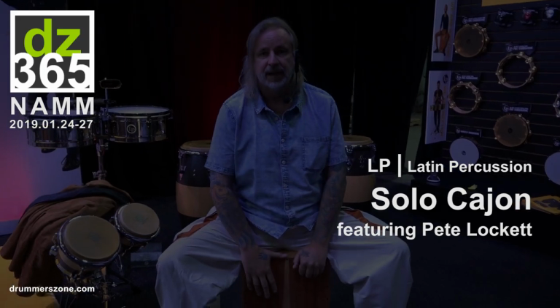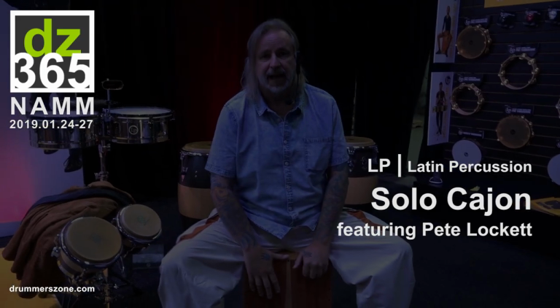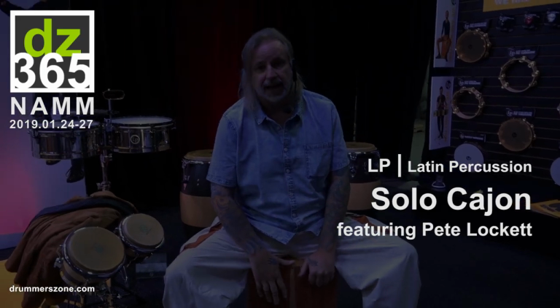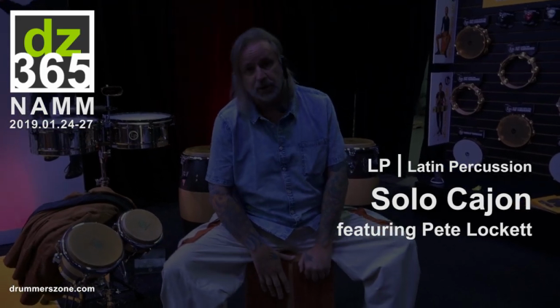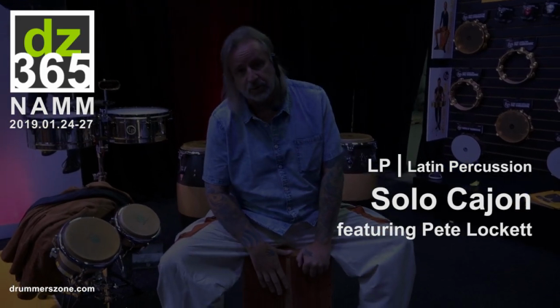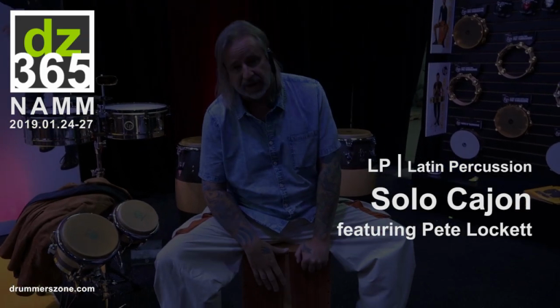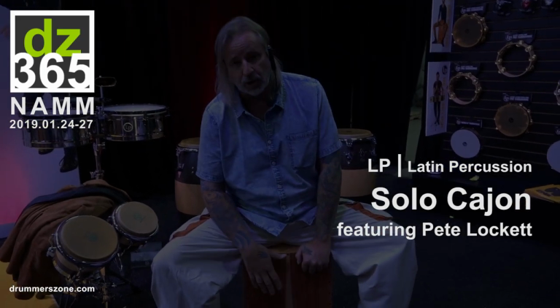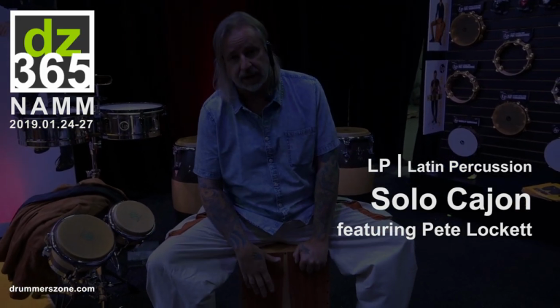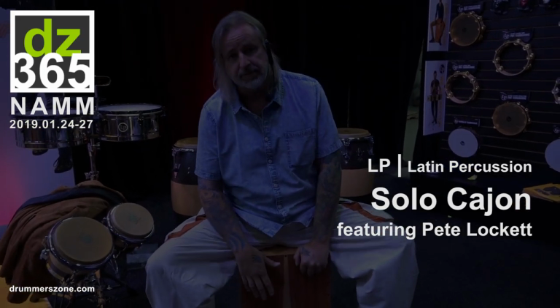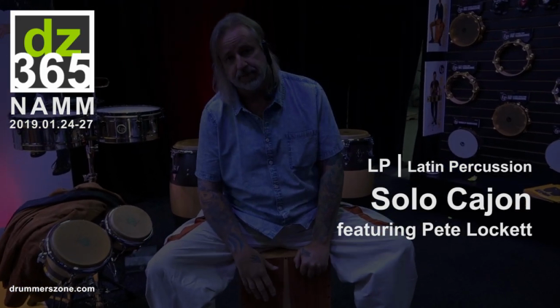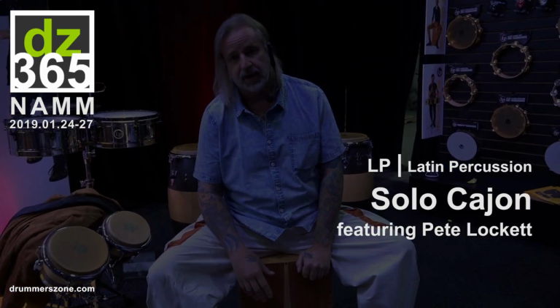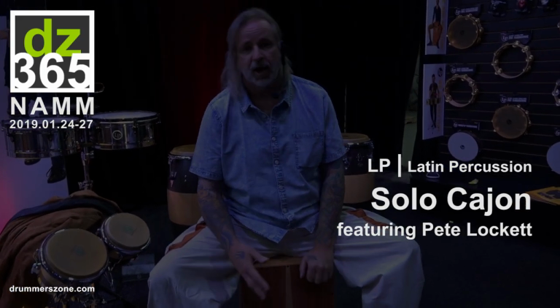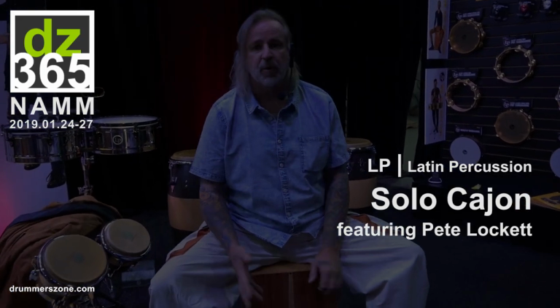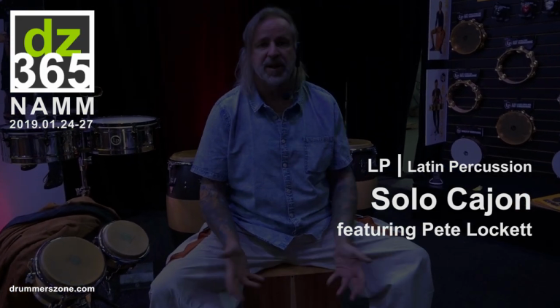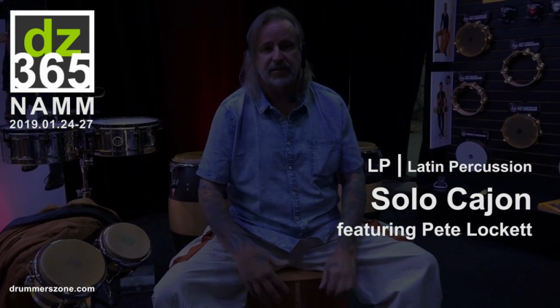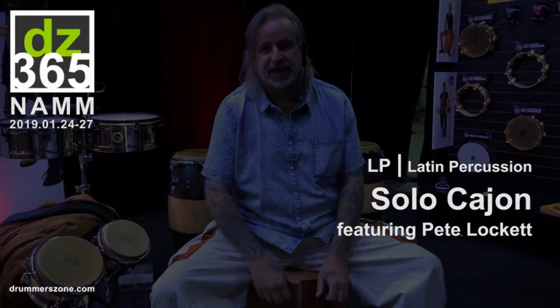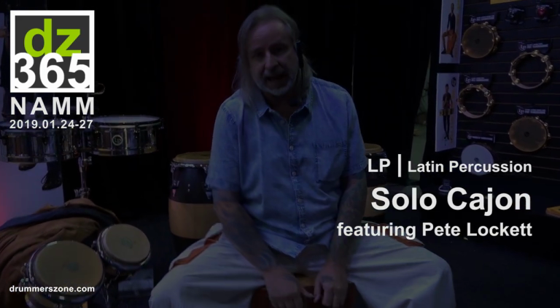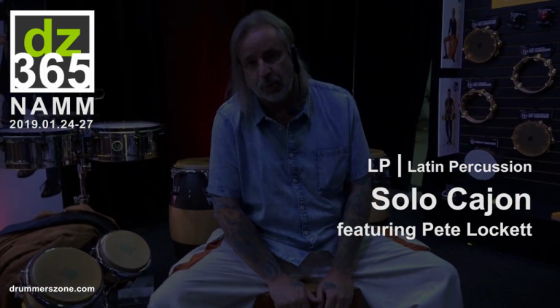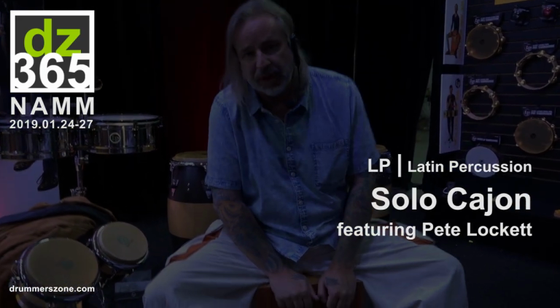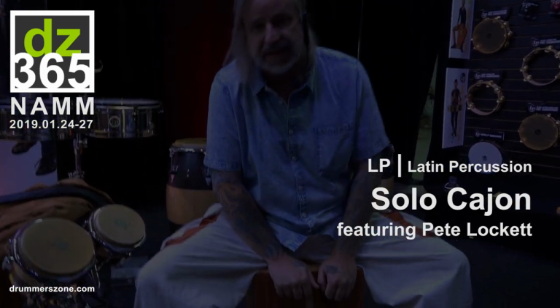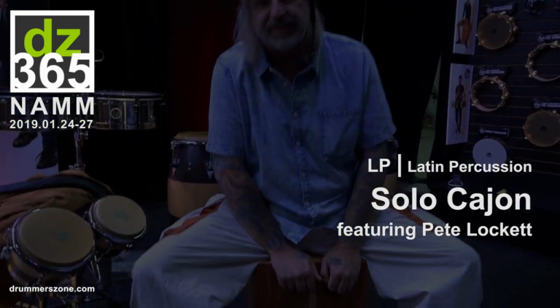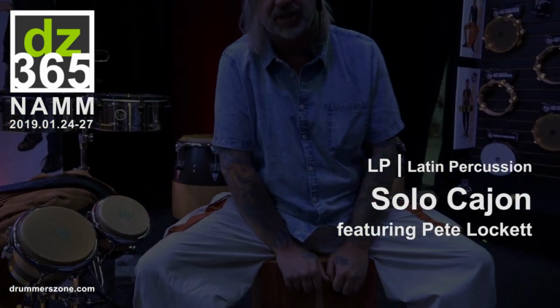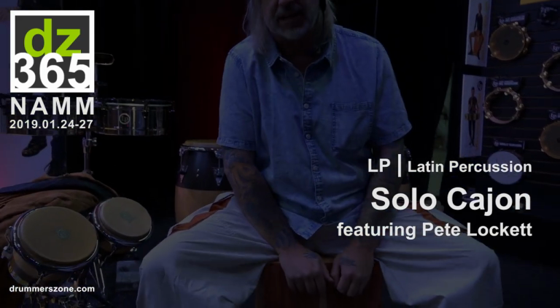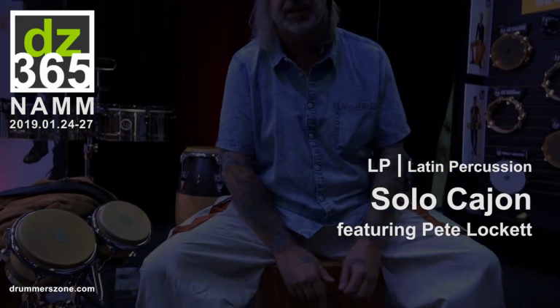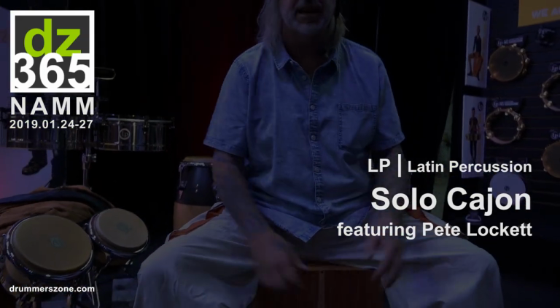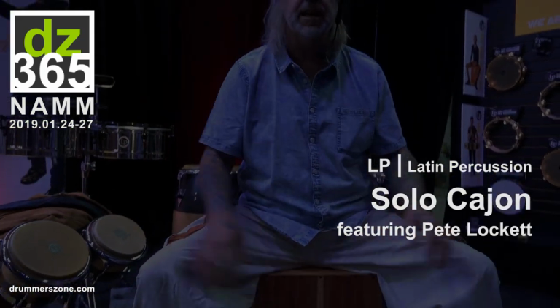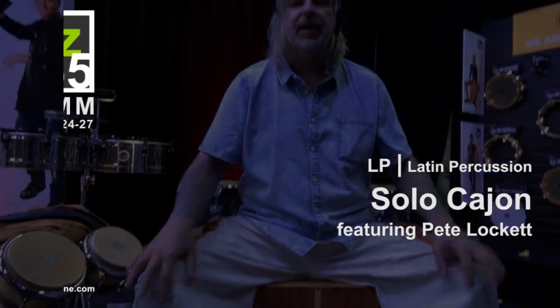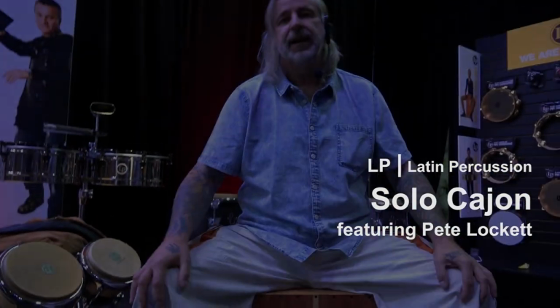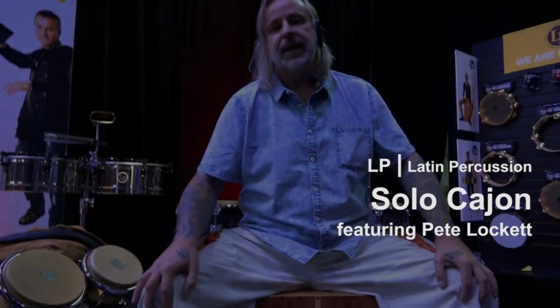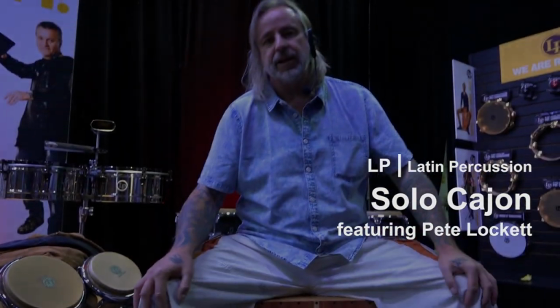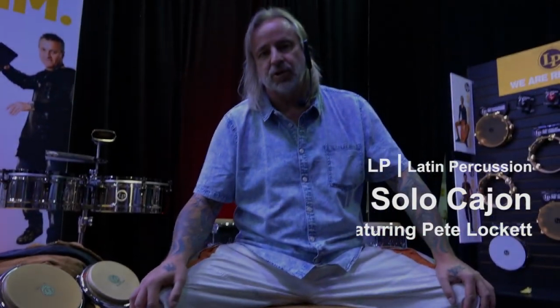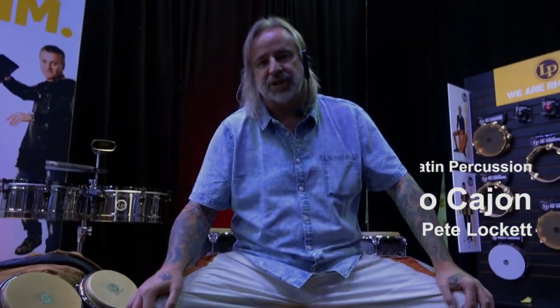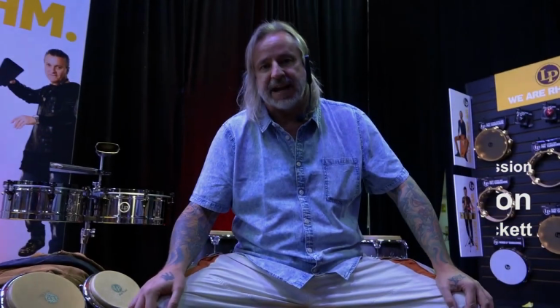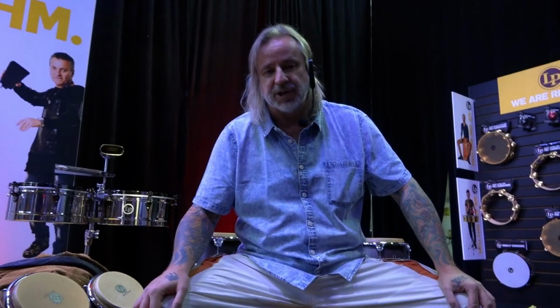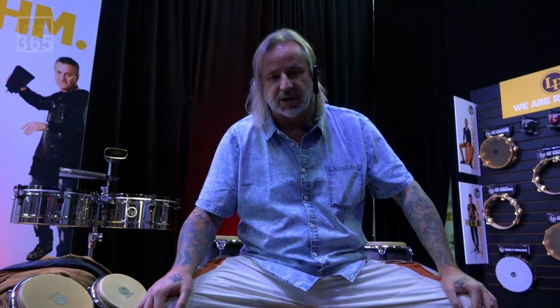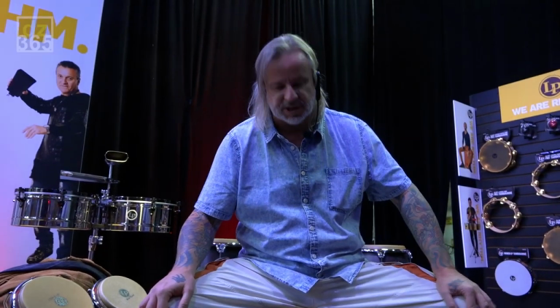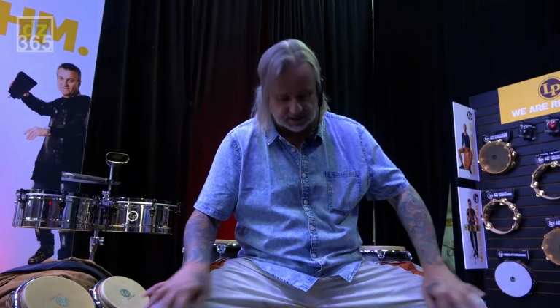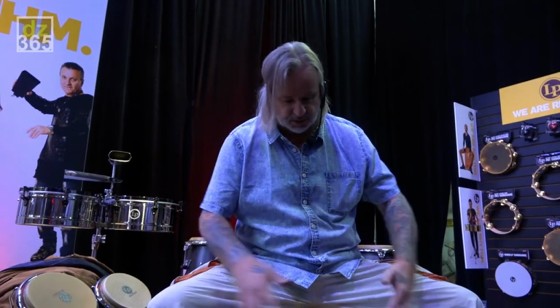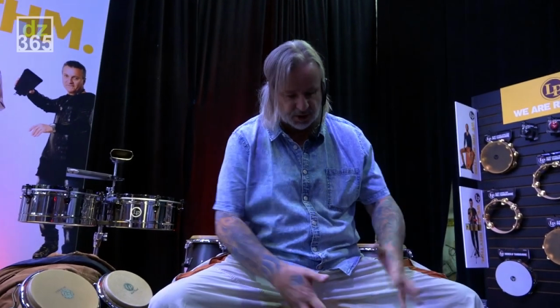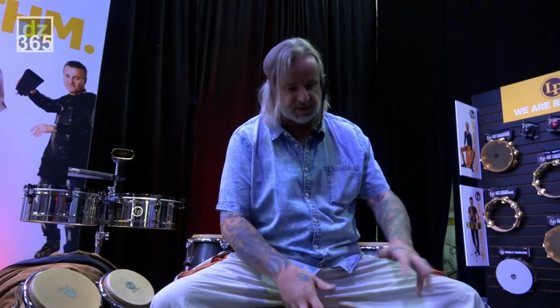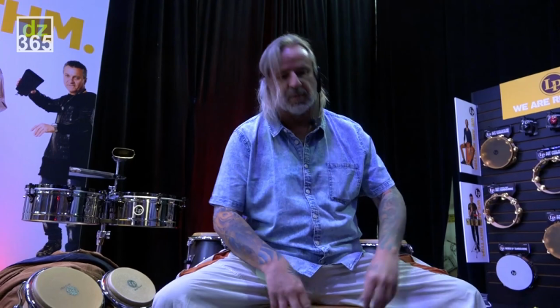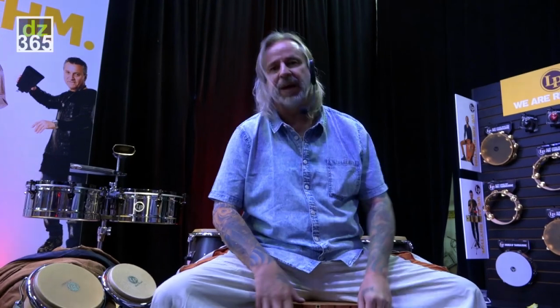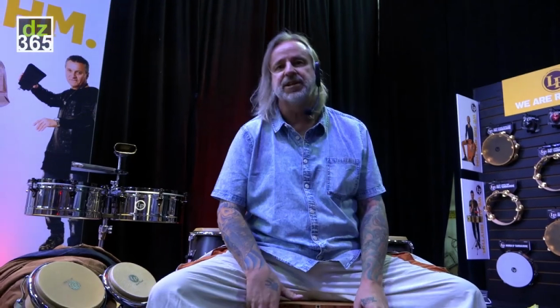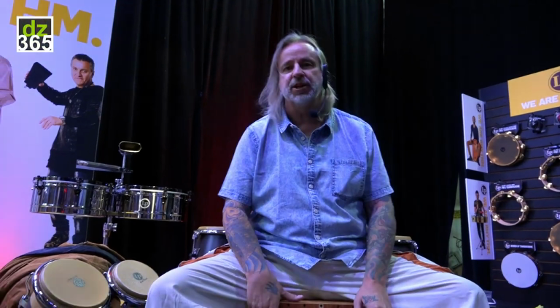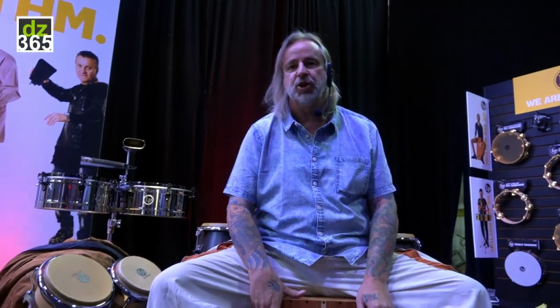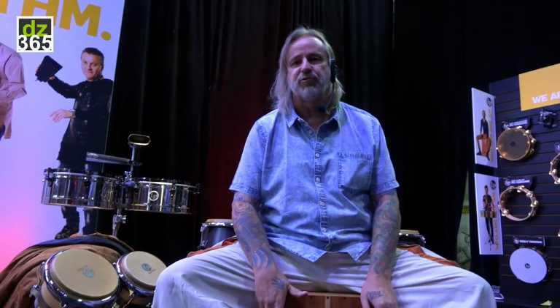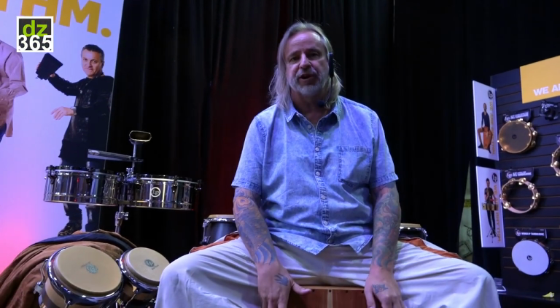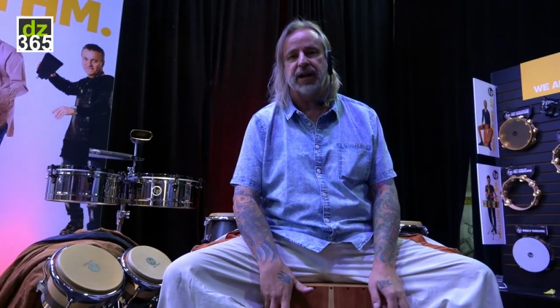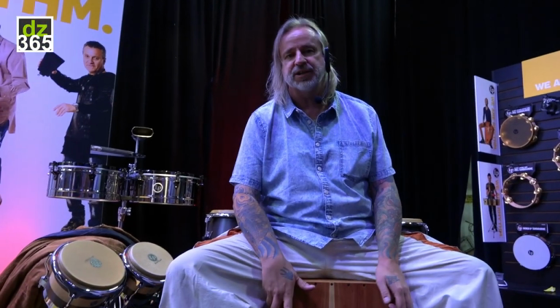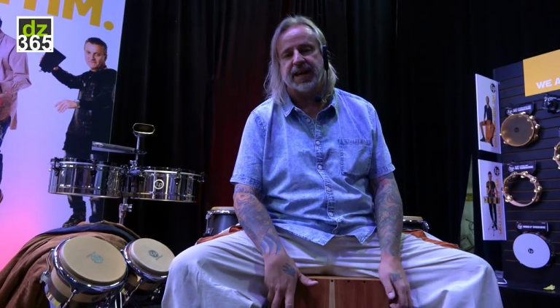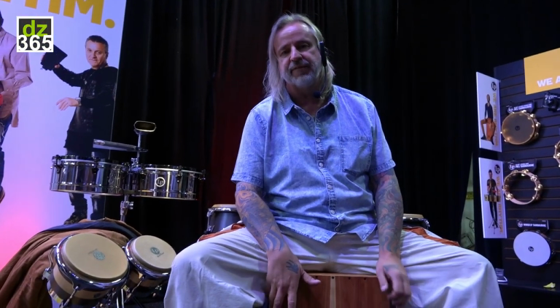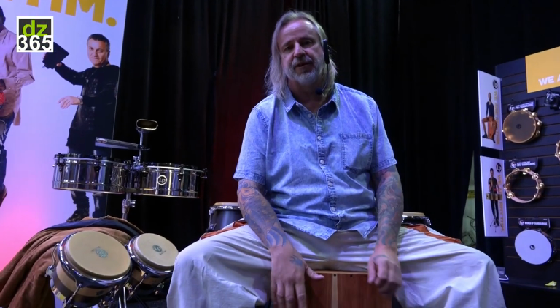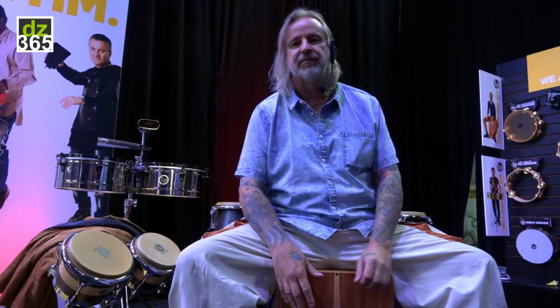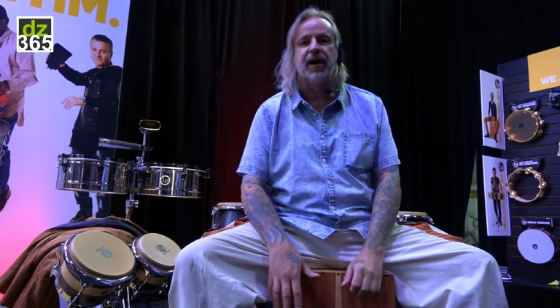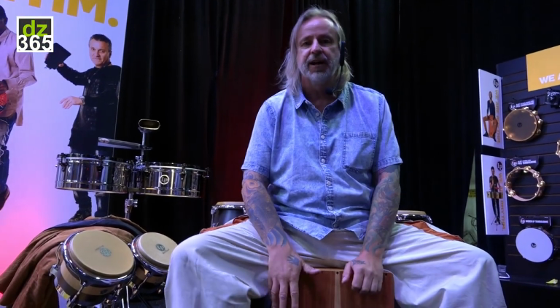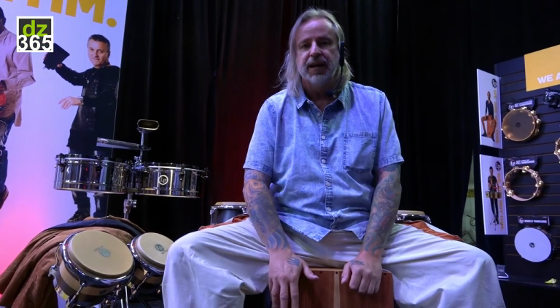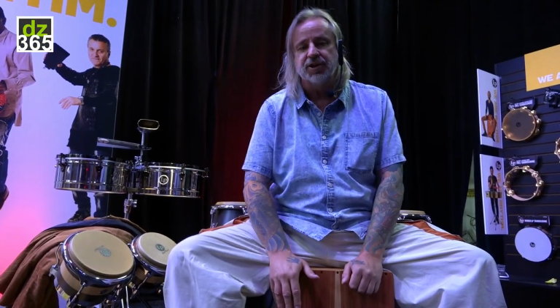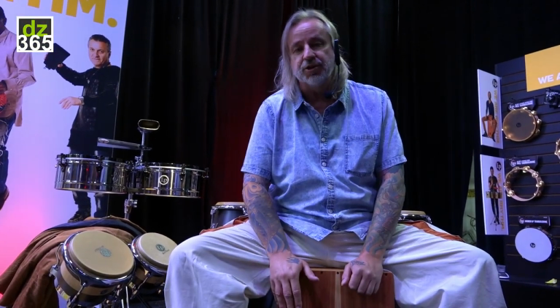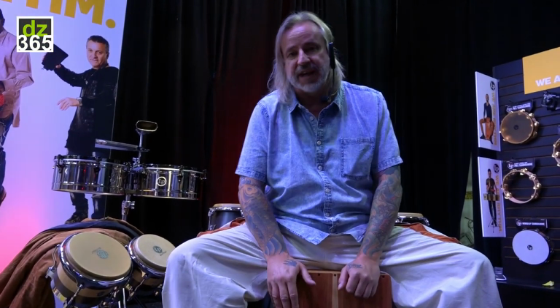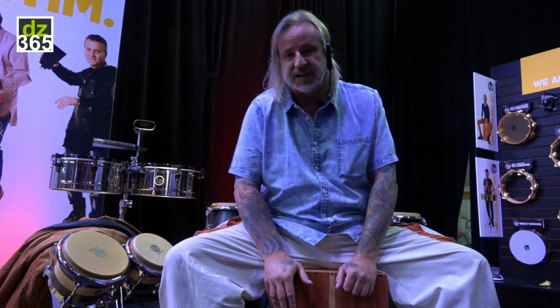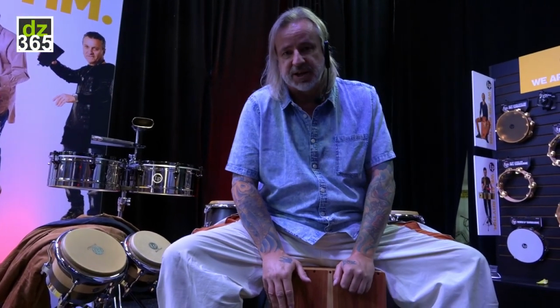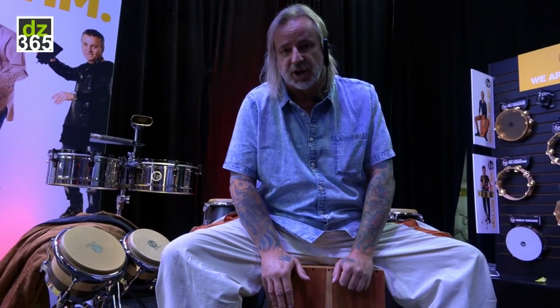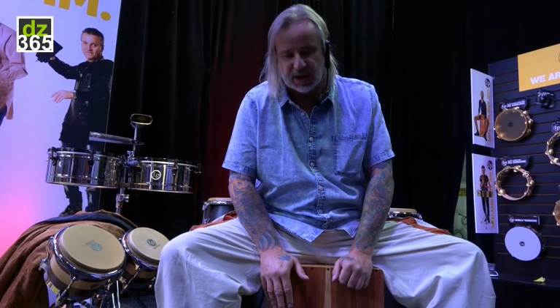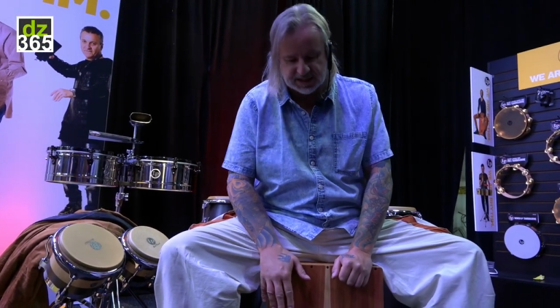Hello, I'm Pete Lockett. I'm here at the LP facility in Los Angeles. Got some amazing new products here for 2019.